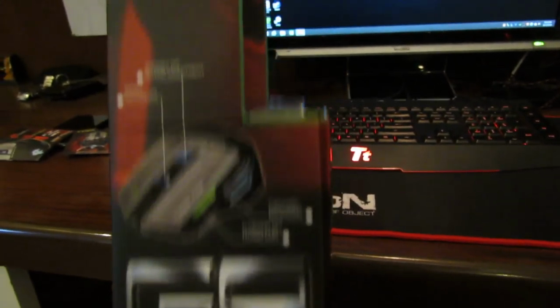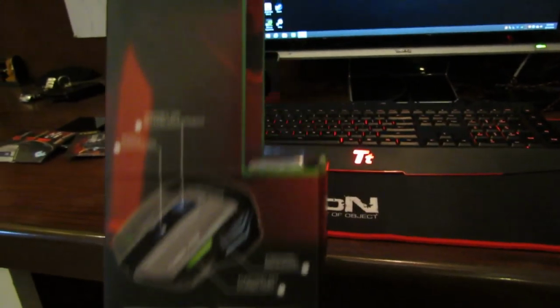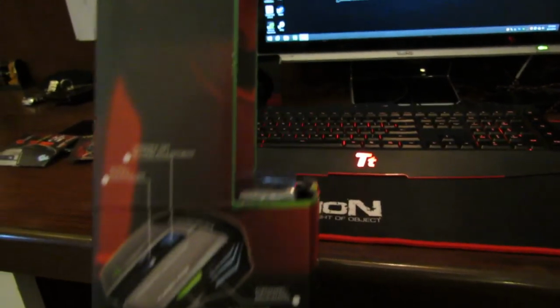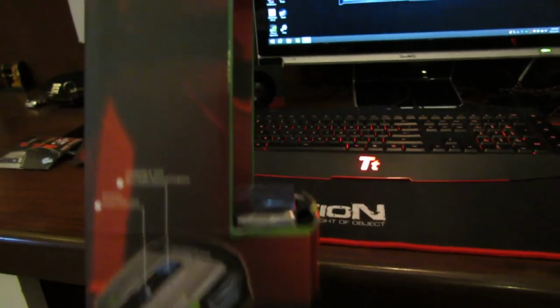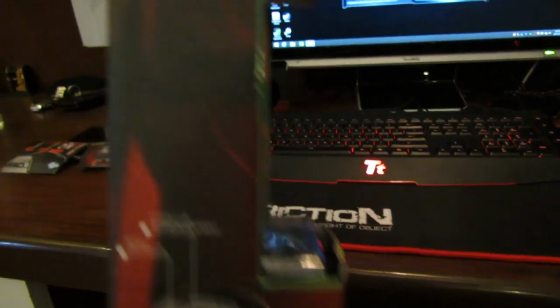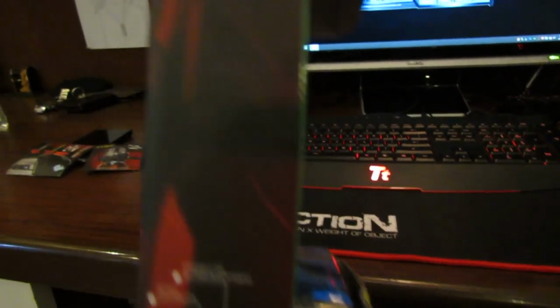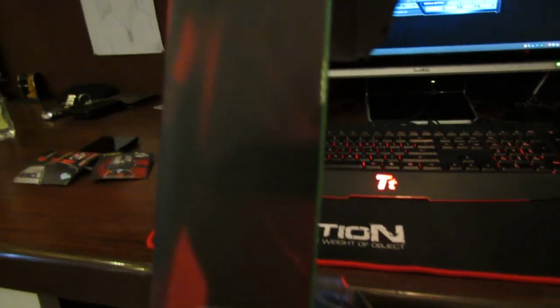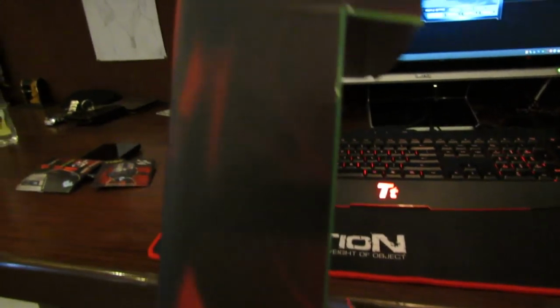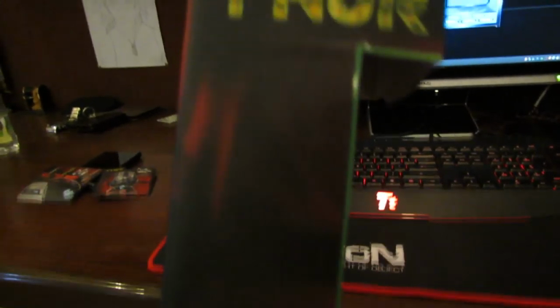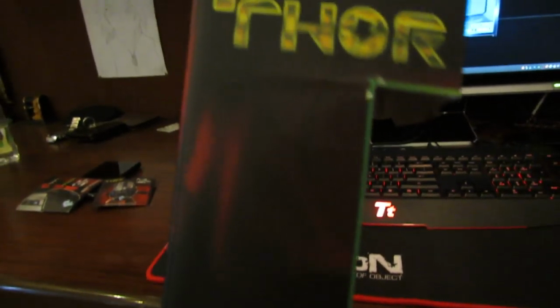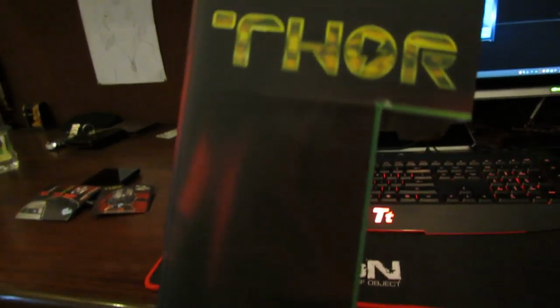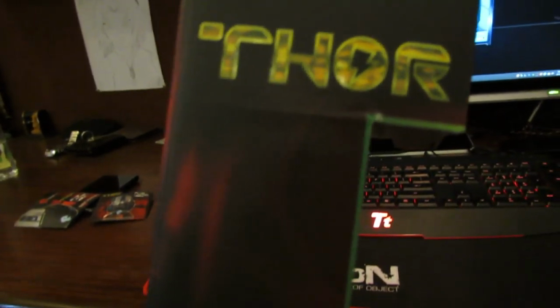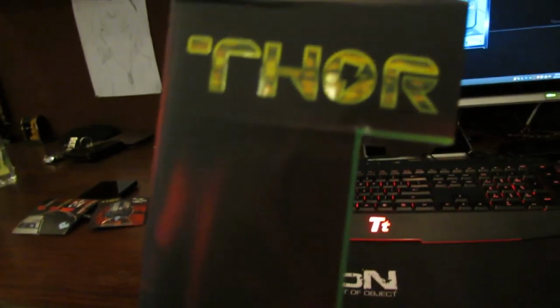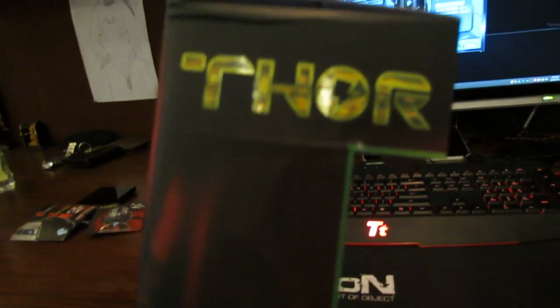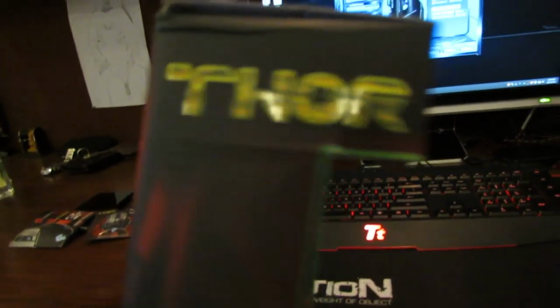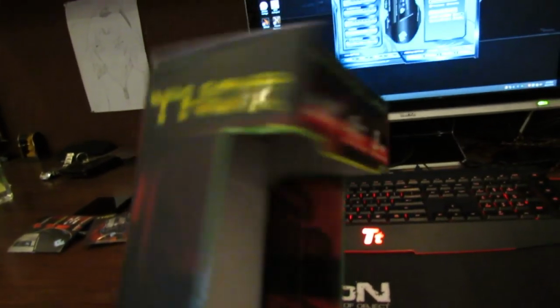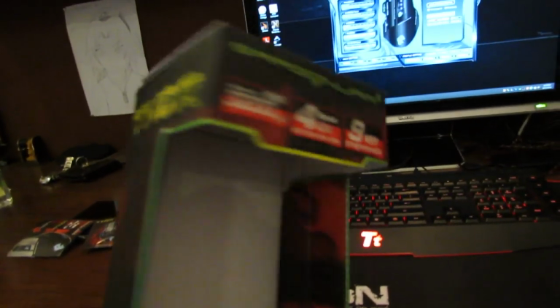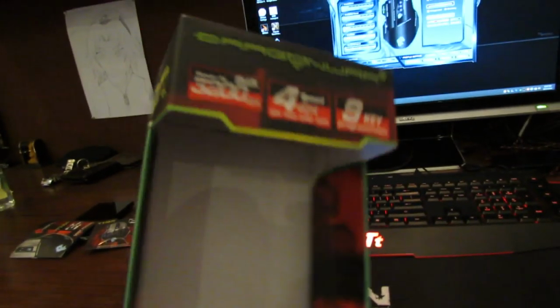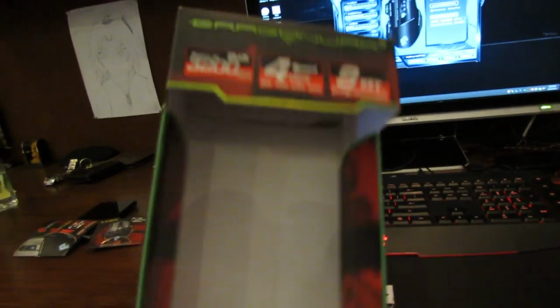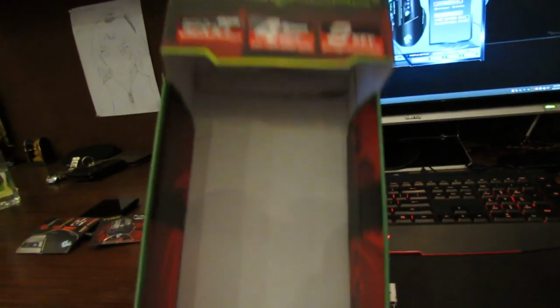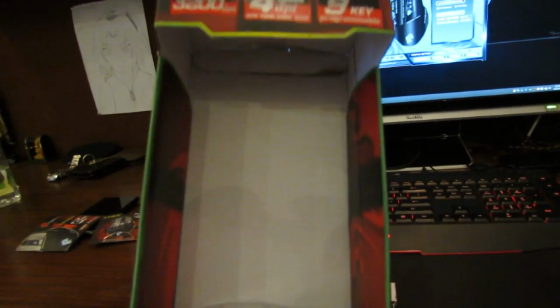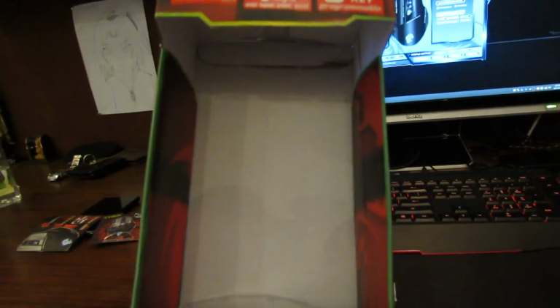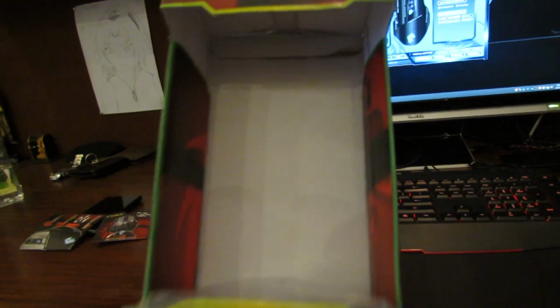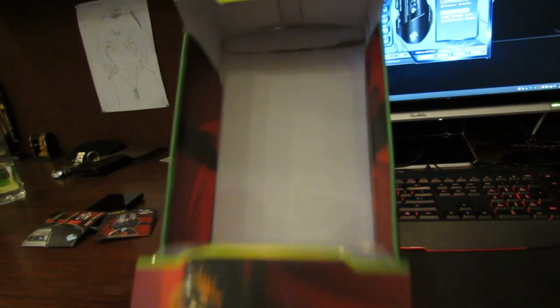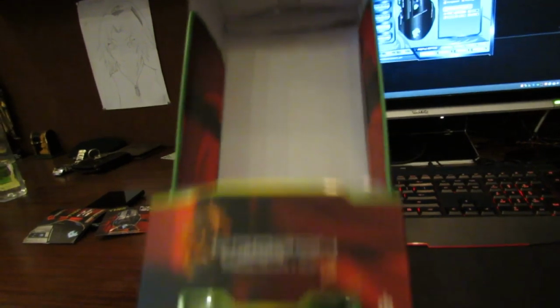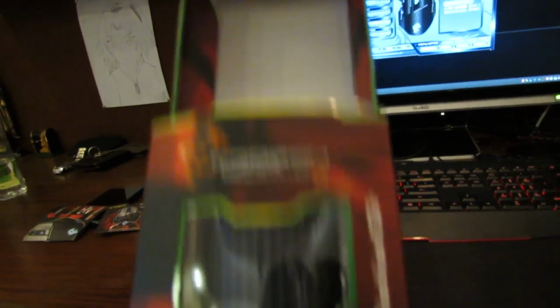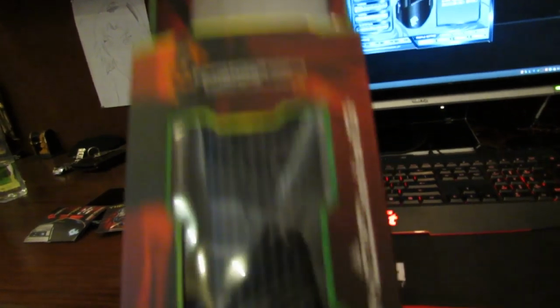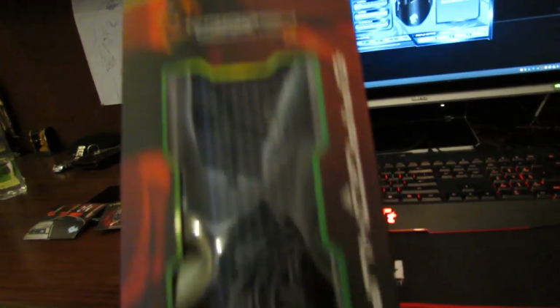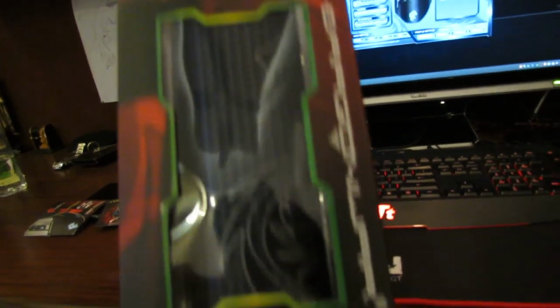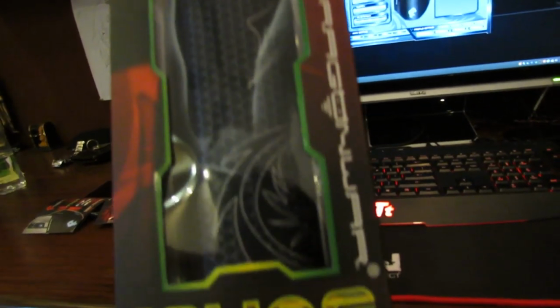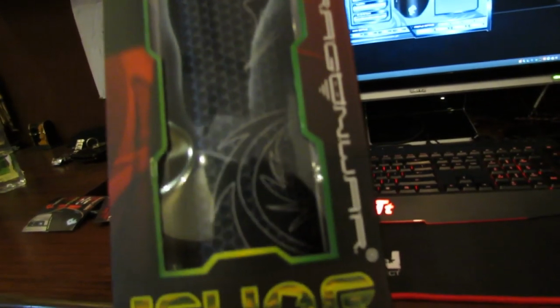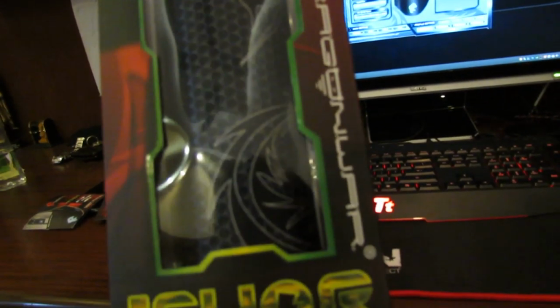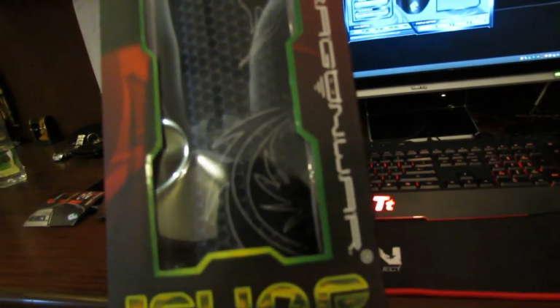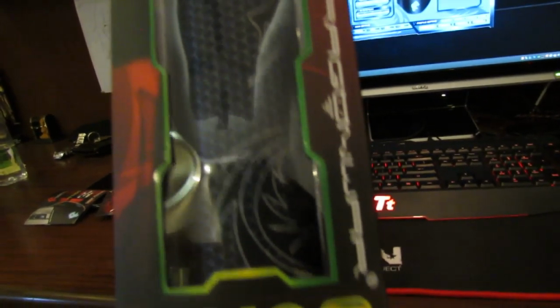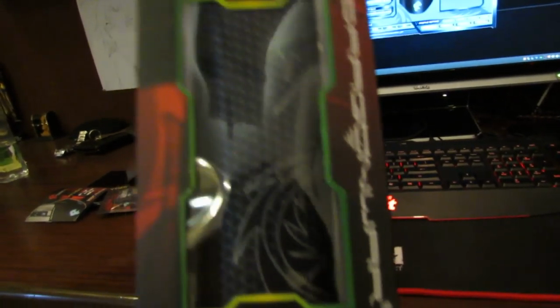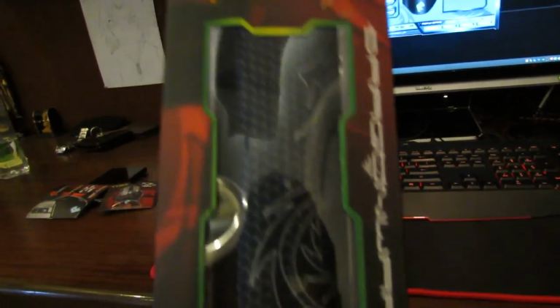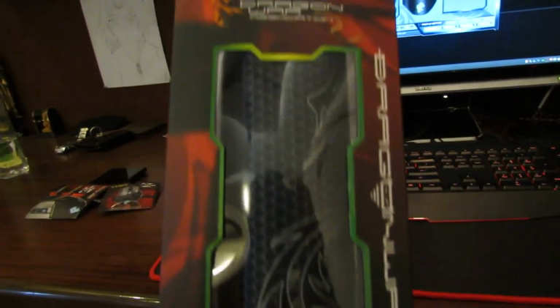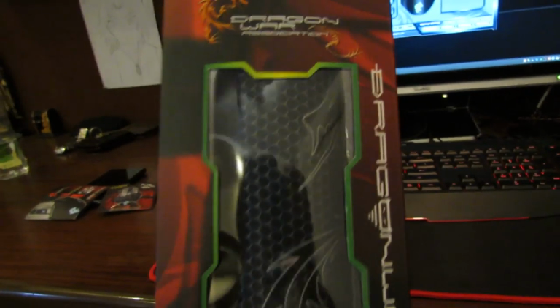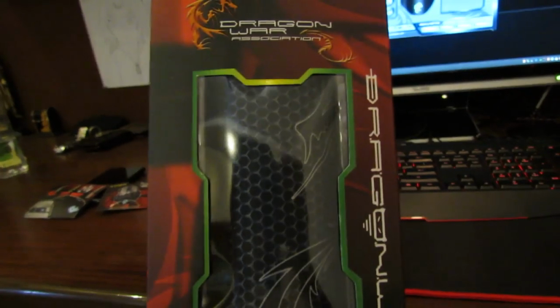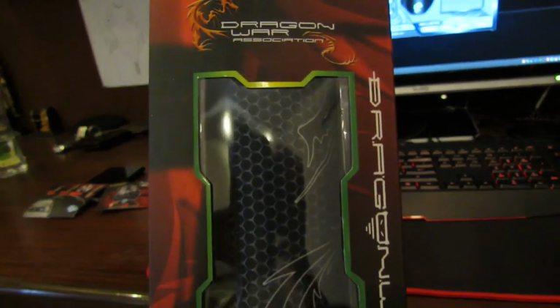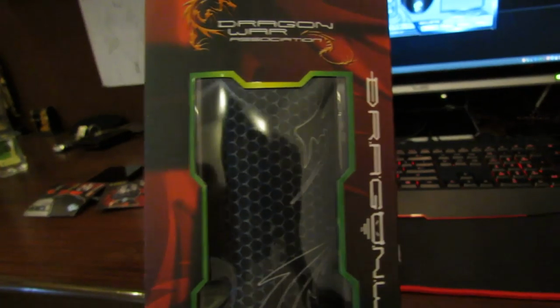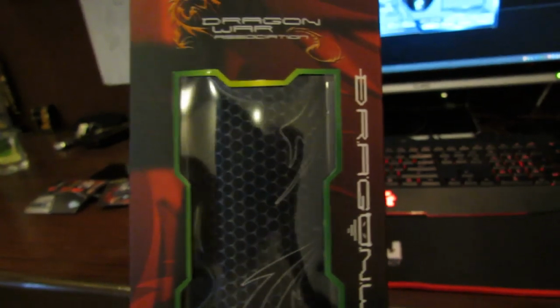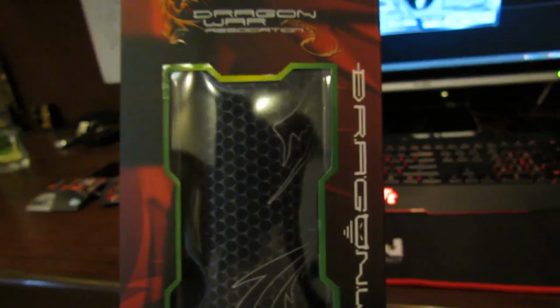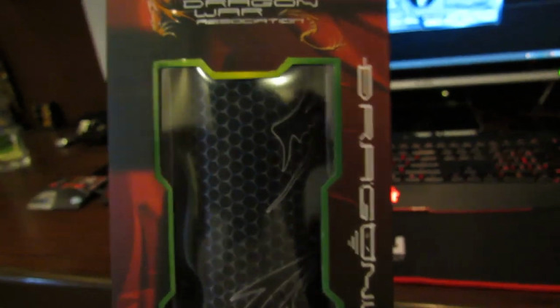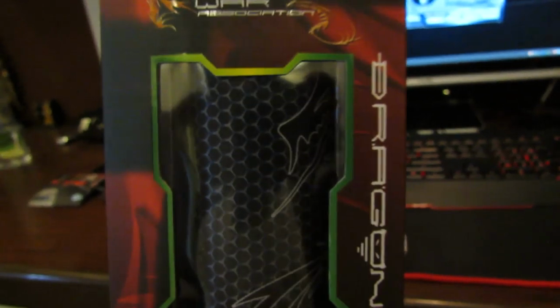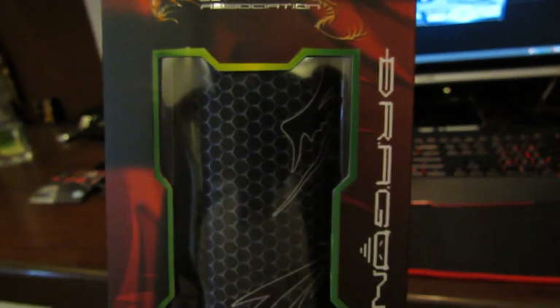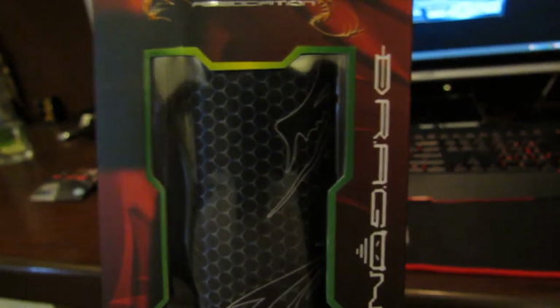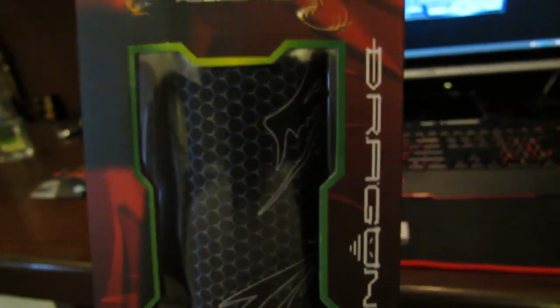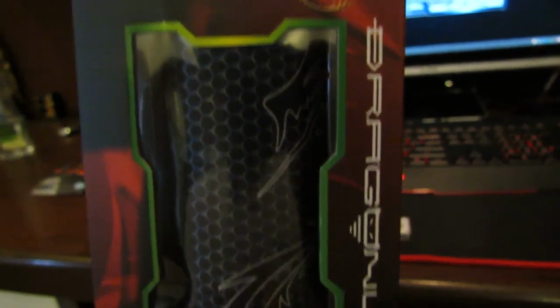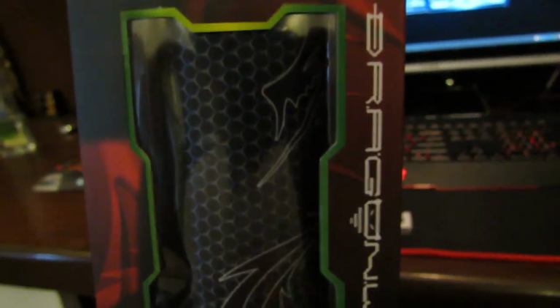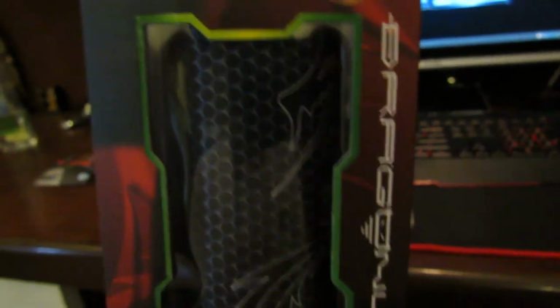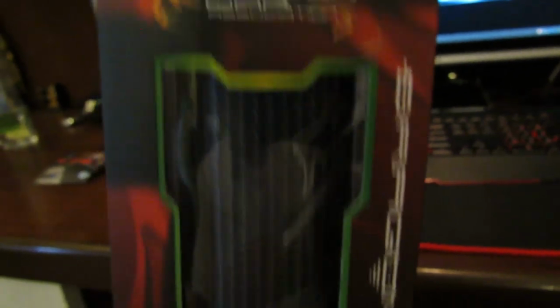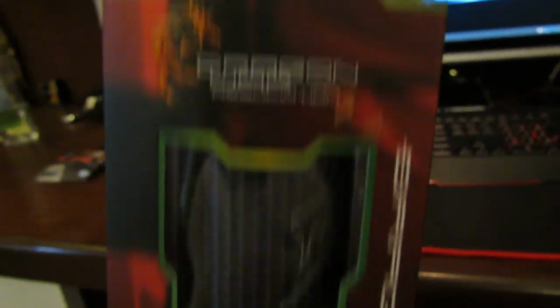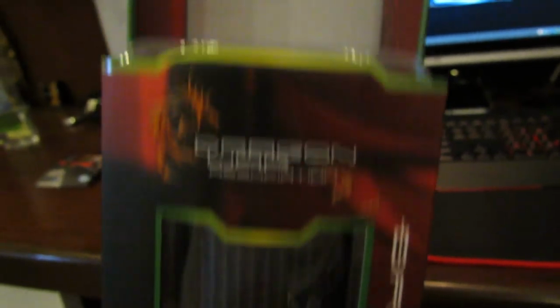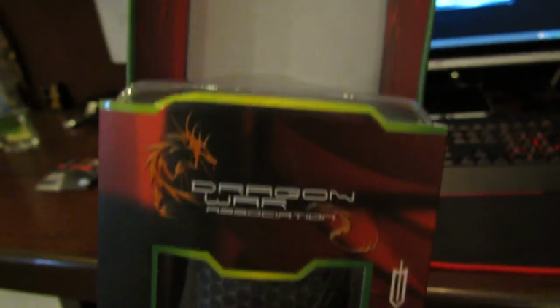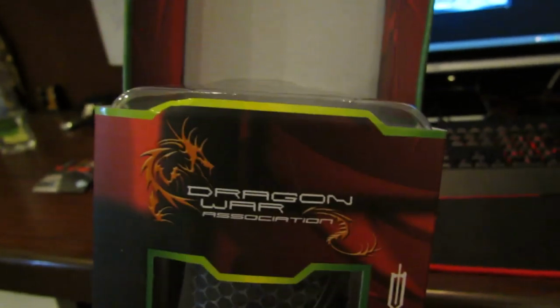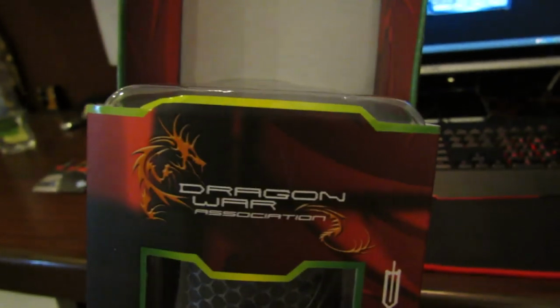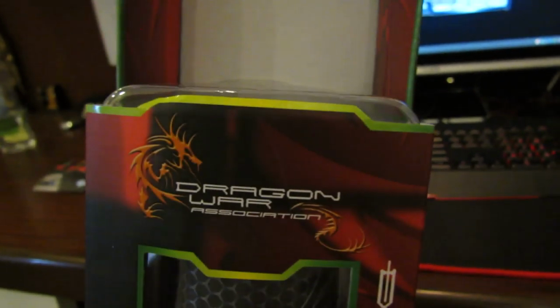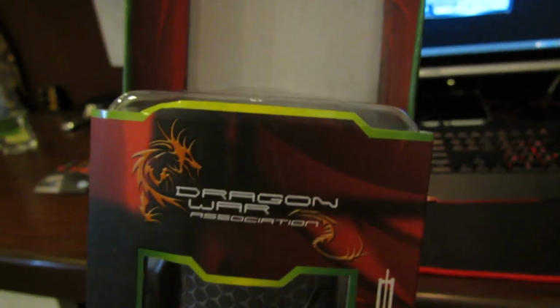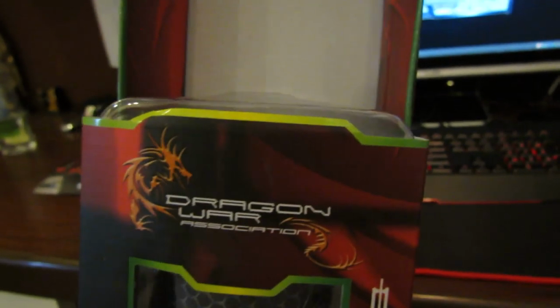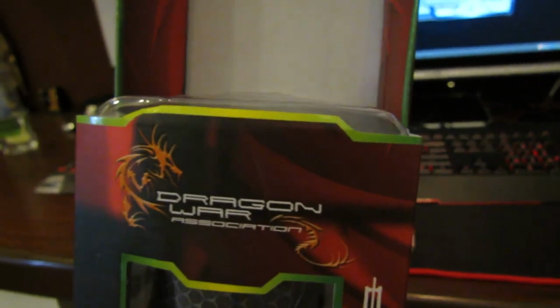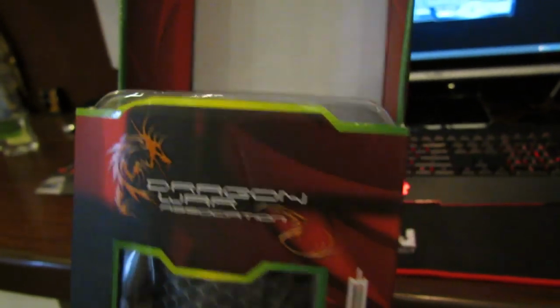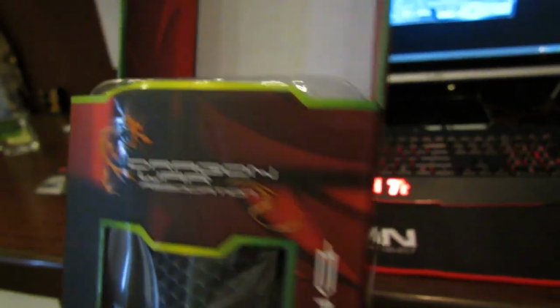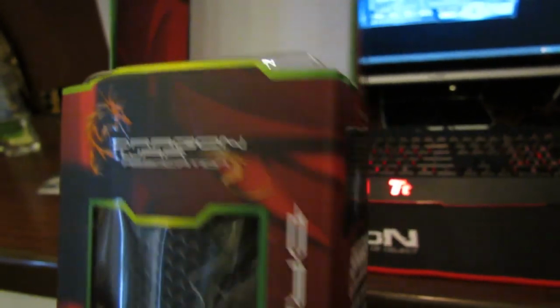This is the box which it came in. It looks like a proper gaming product. We got a free mouse pad as well, which we'll come to that later.